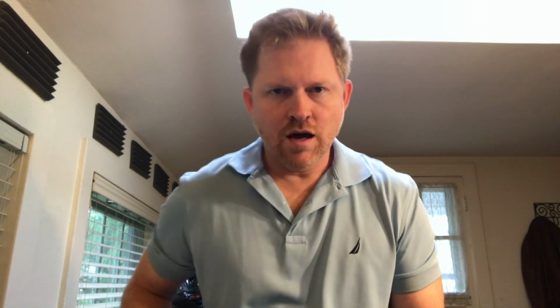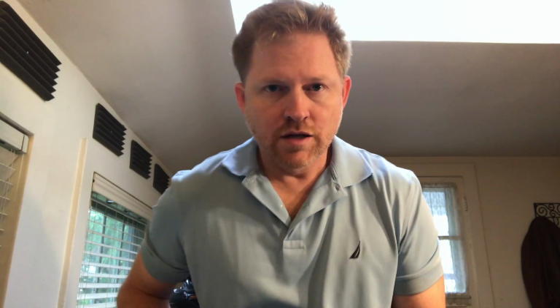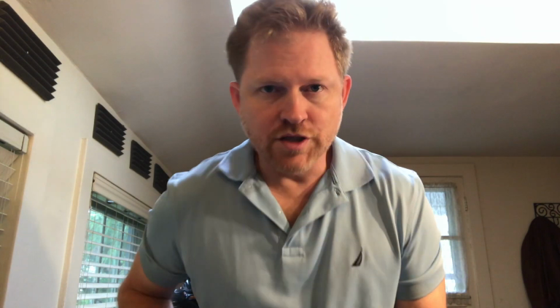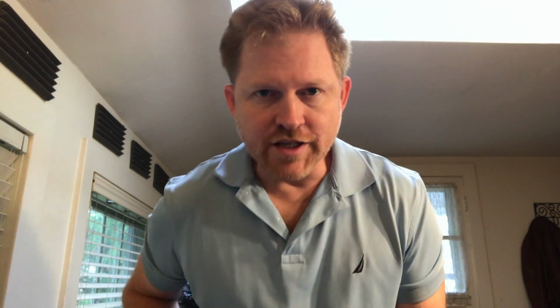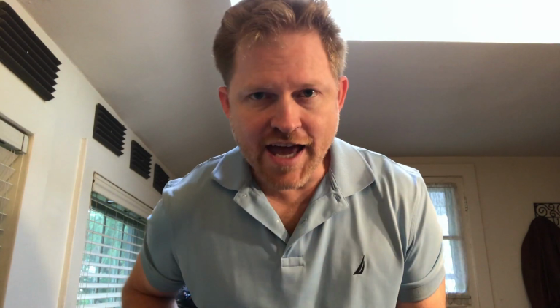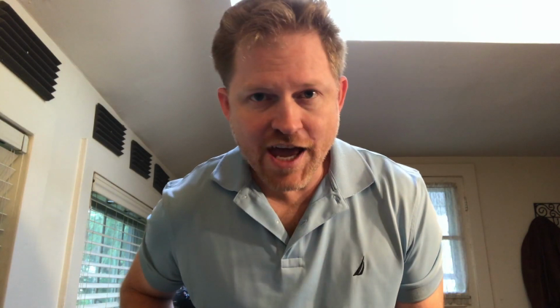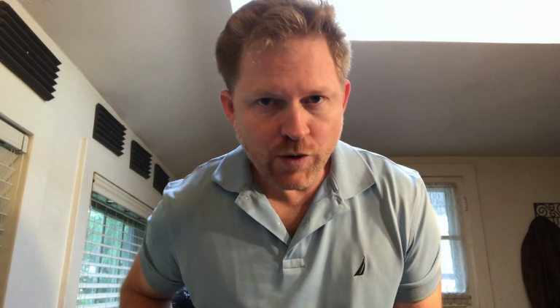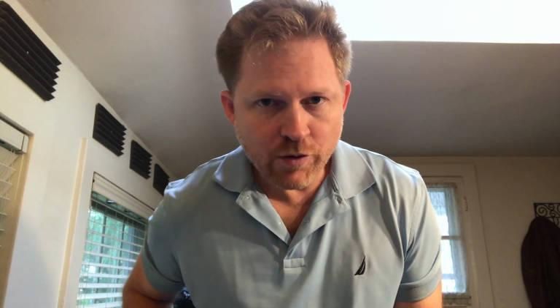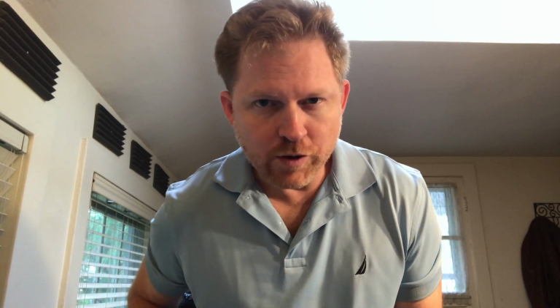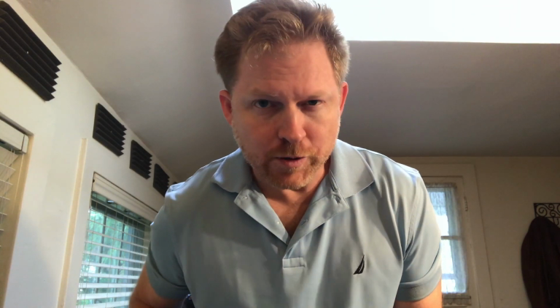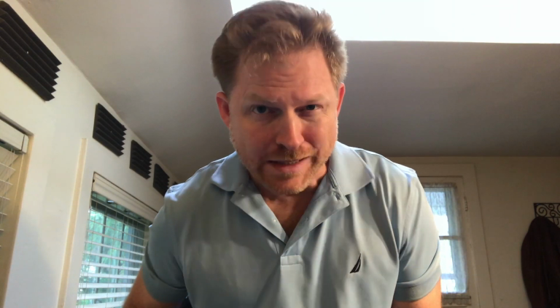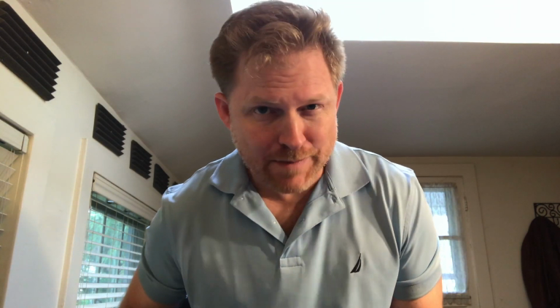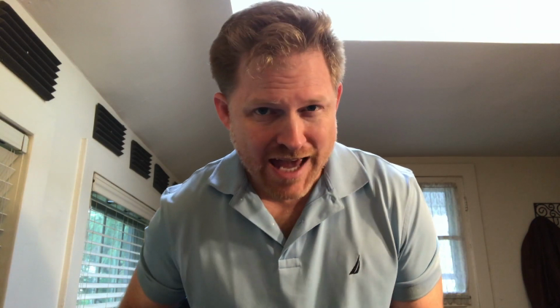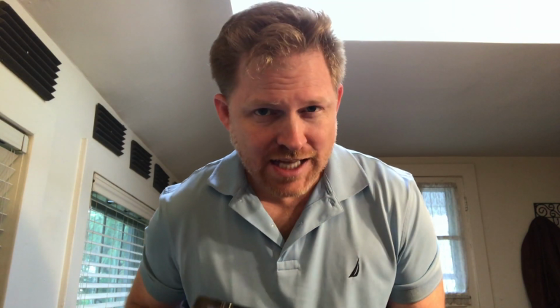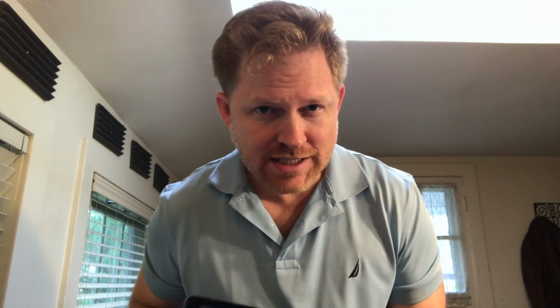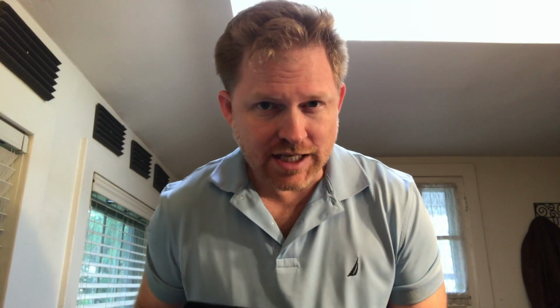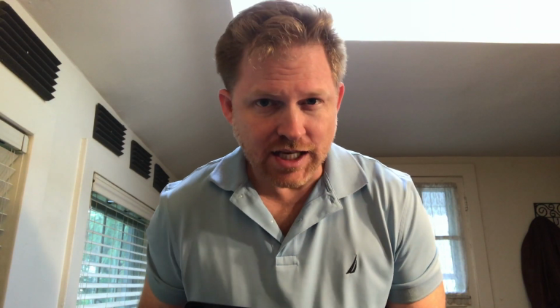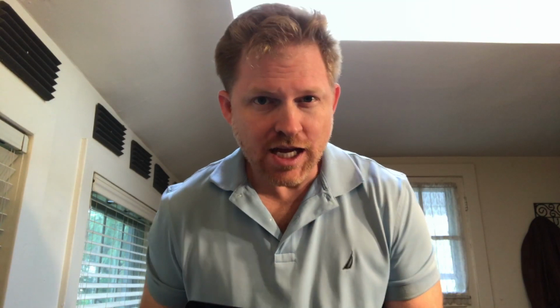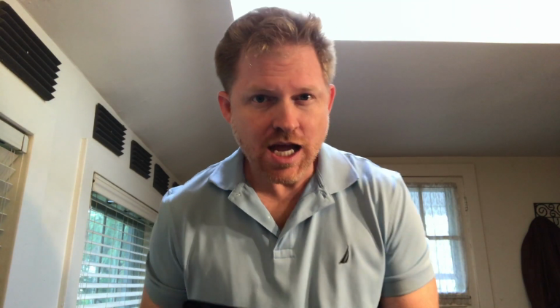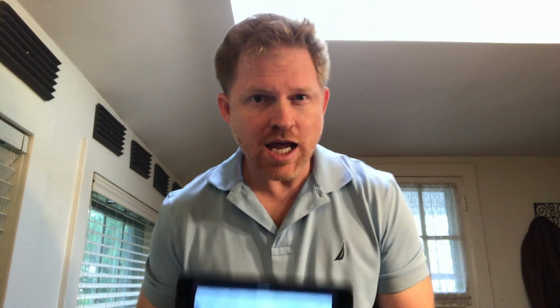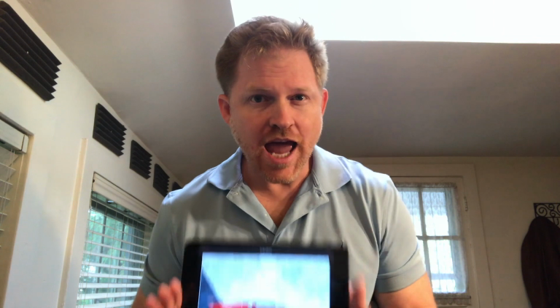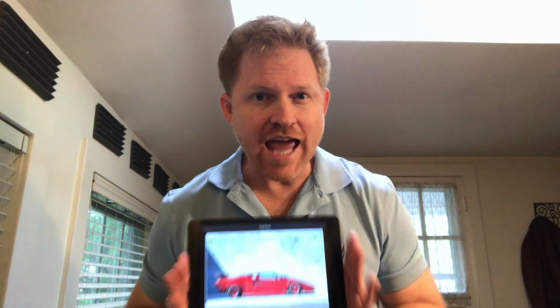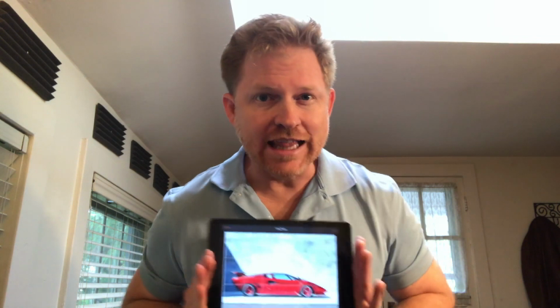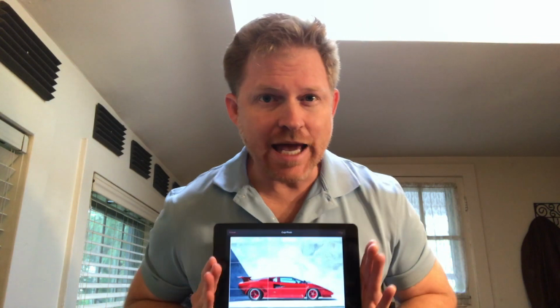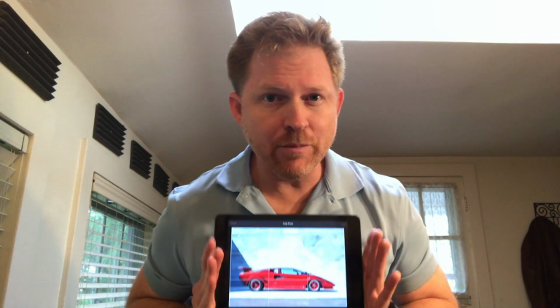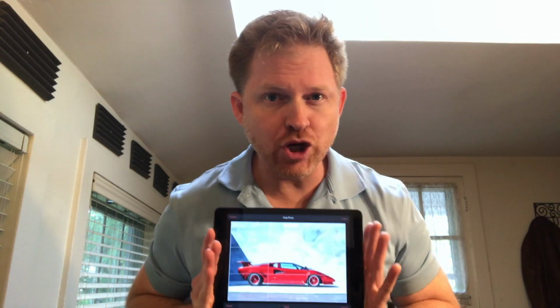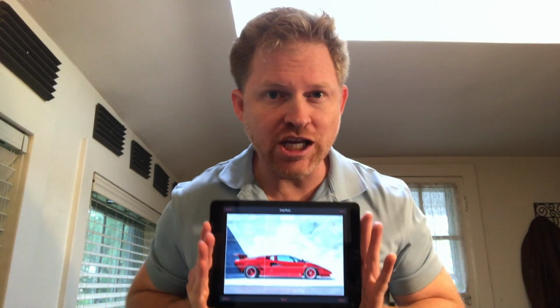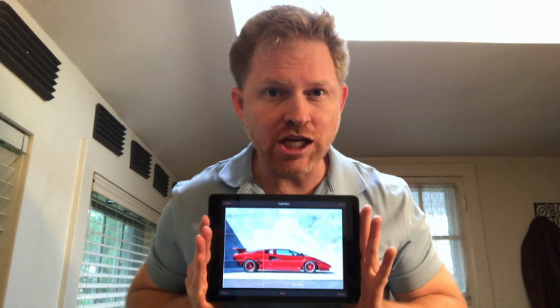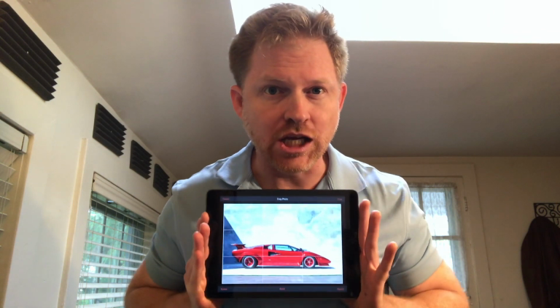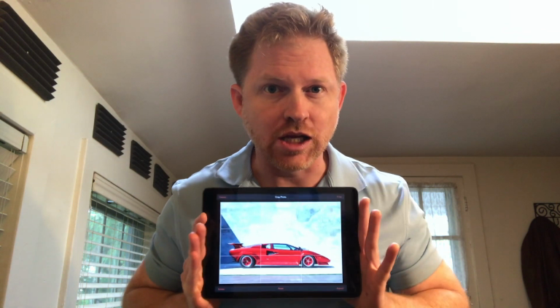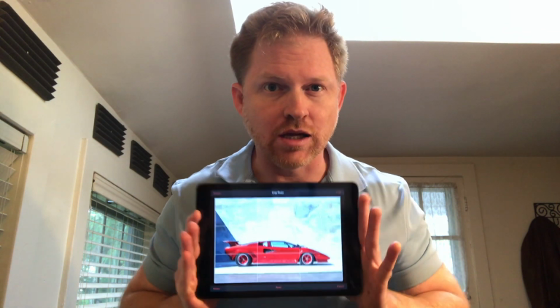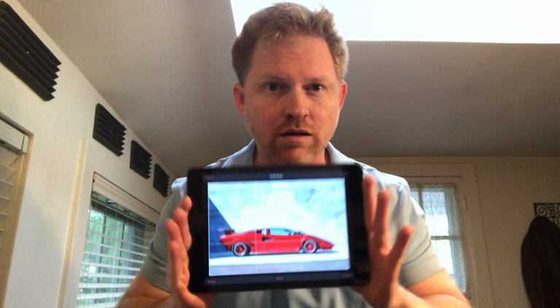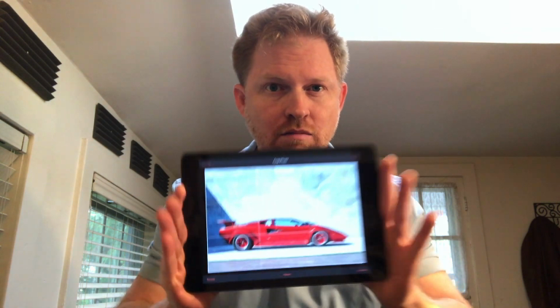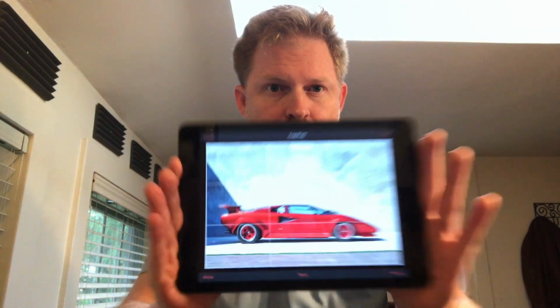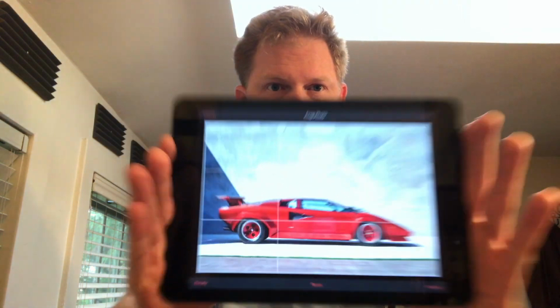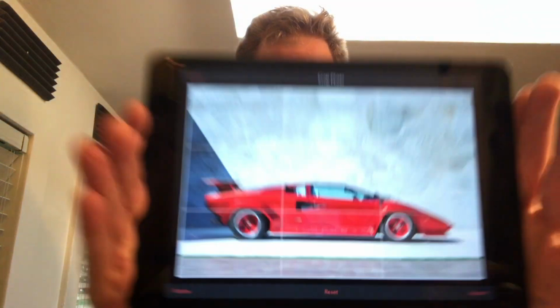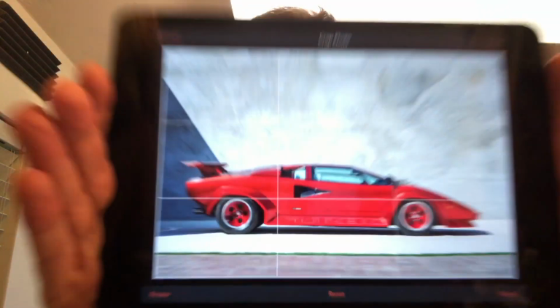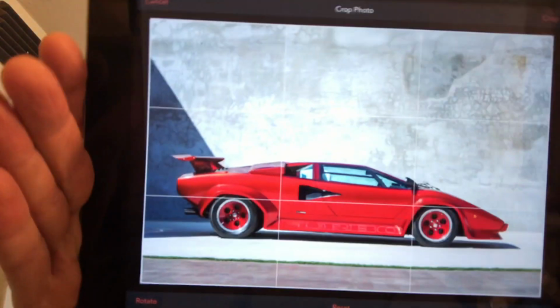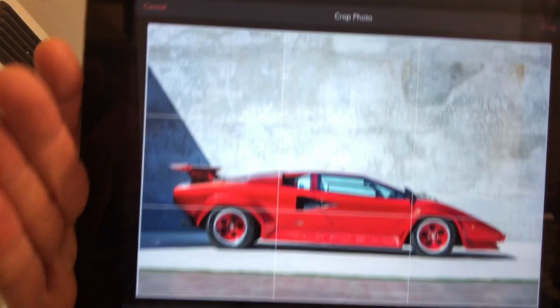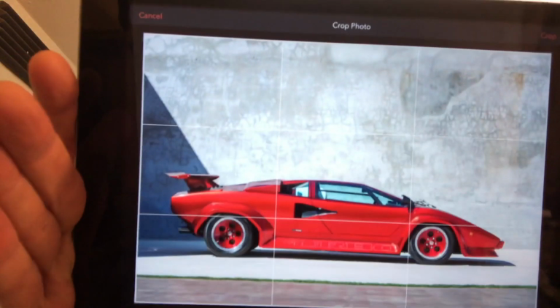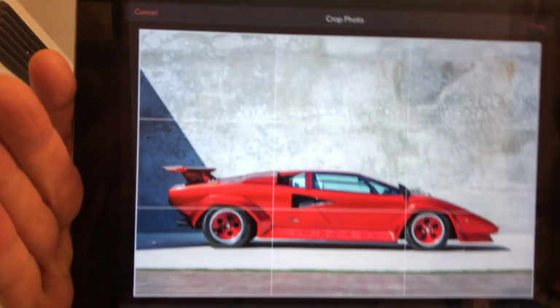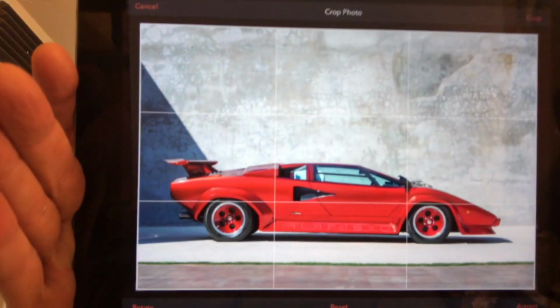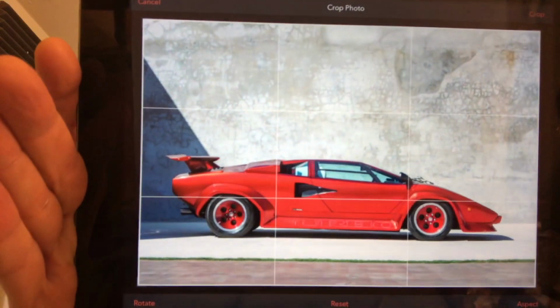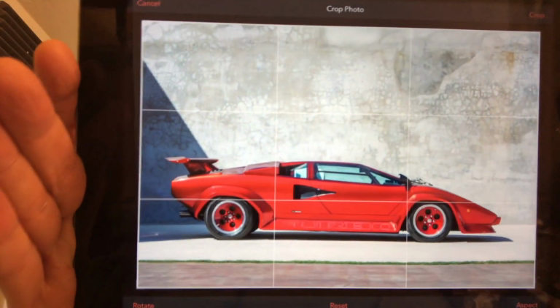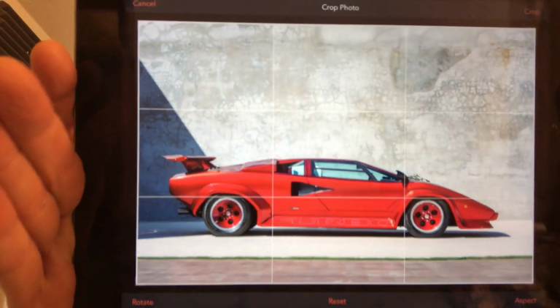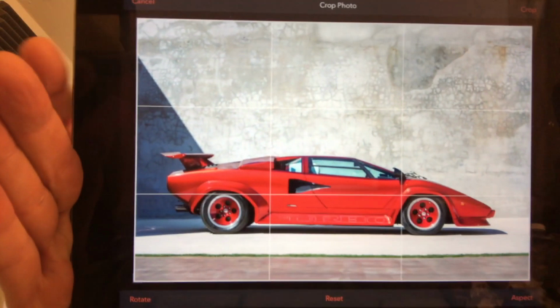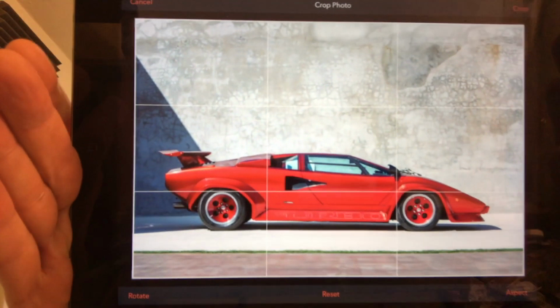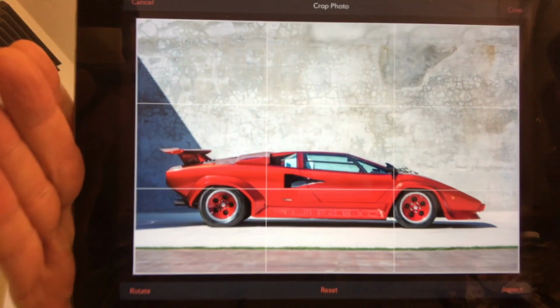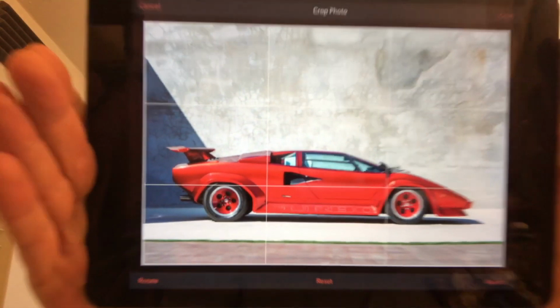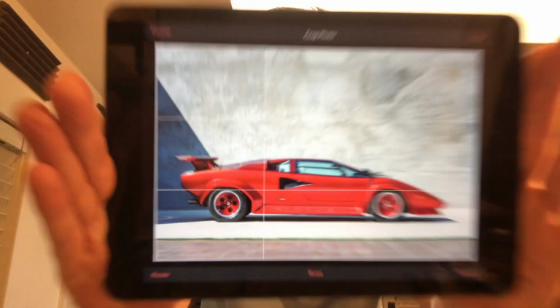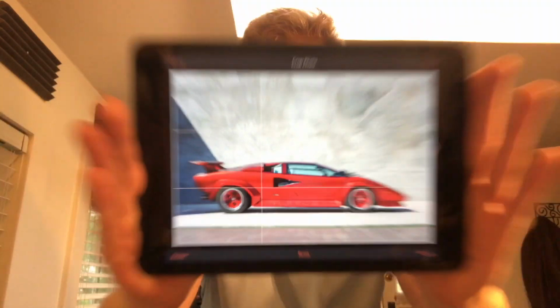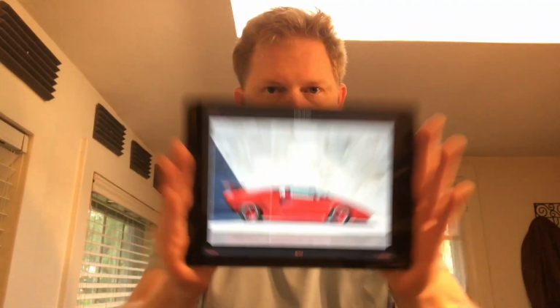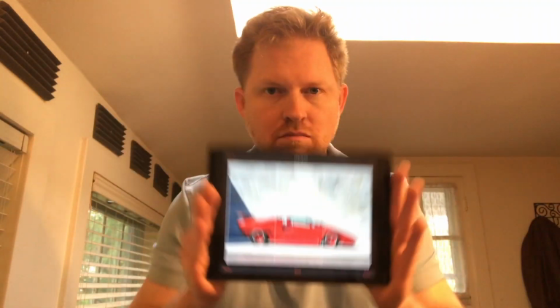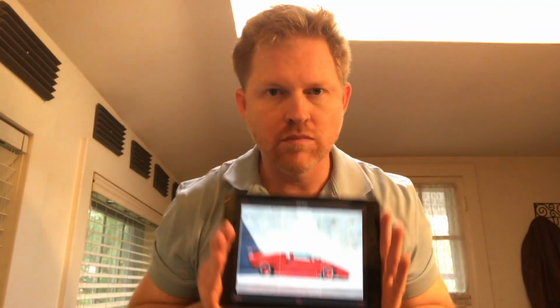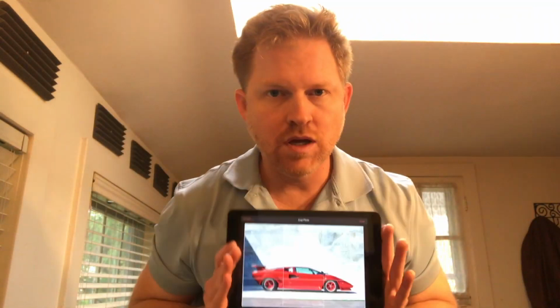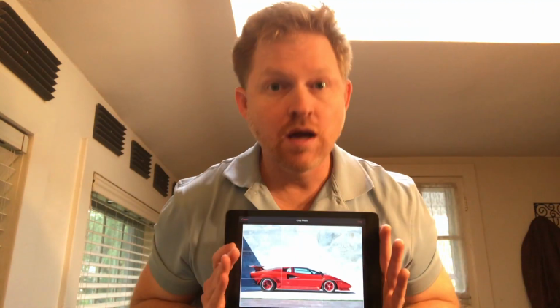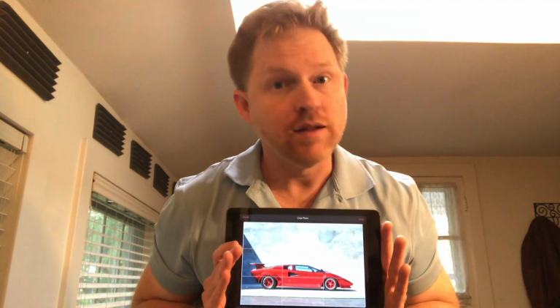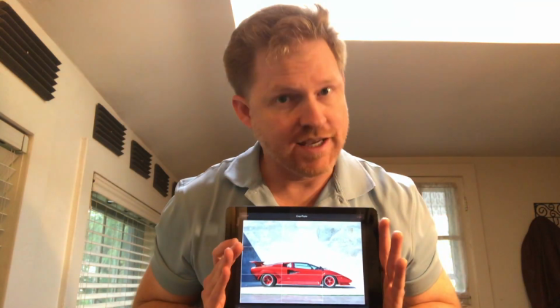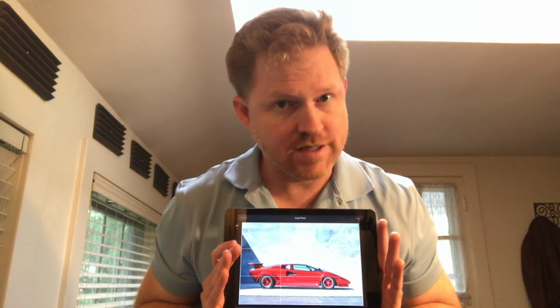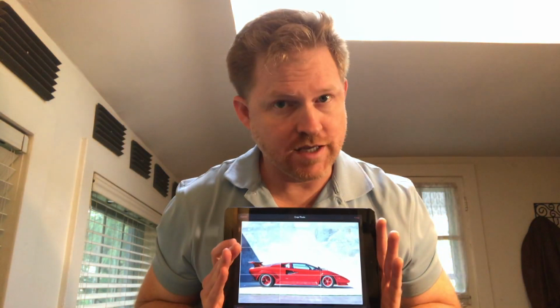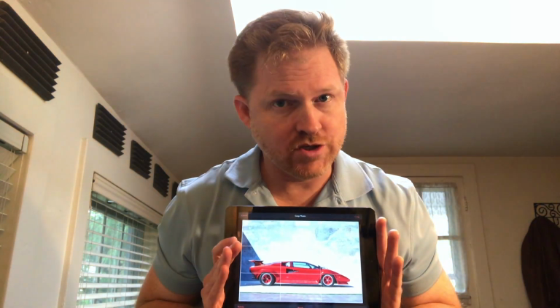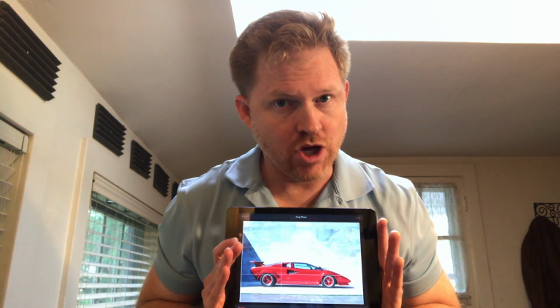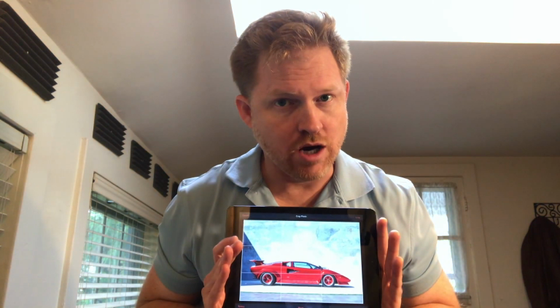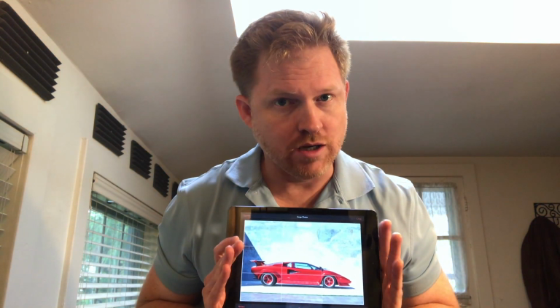Today we will be painting a Lamborghini. Let's get started.